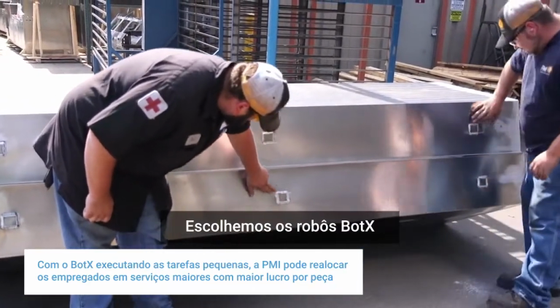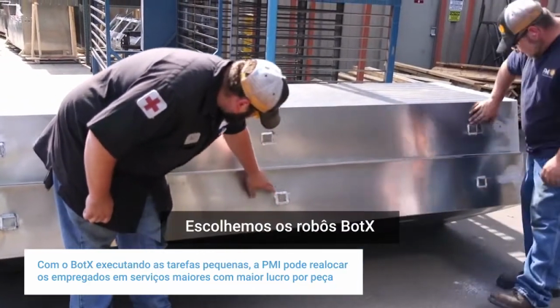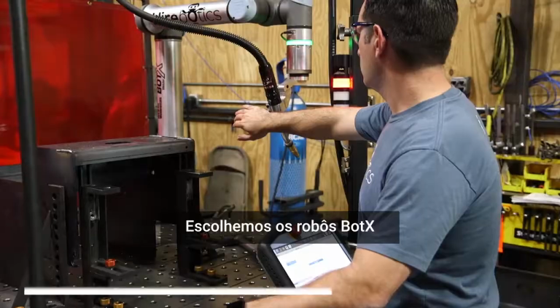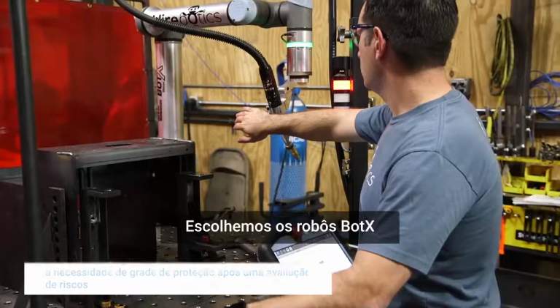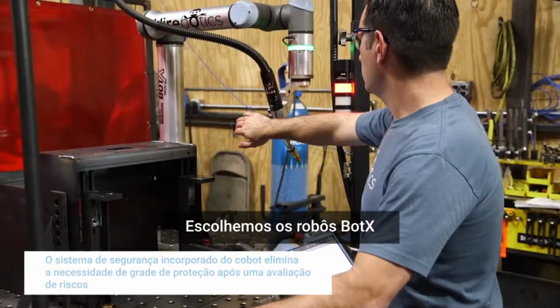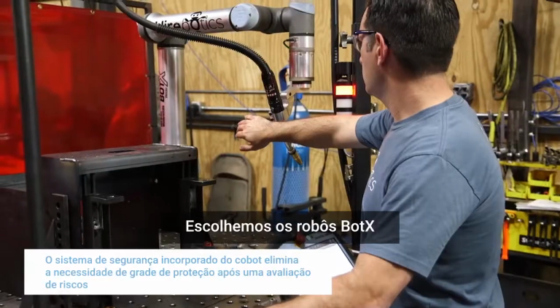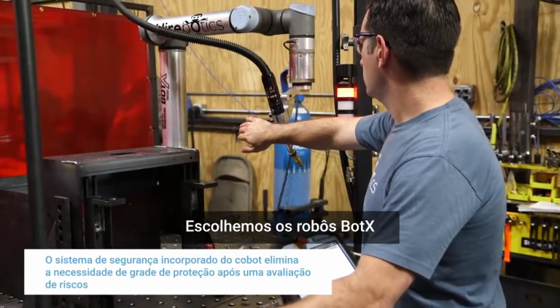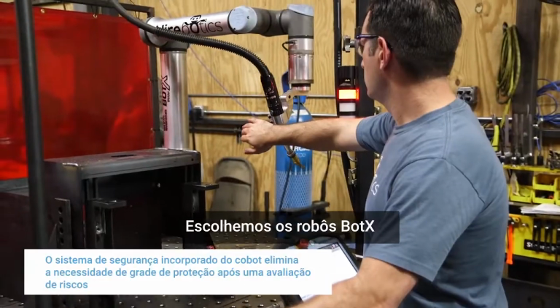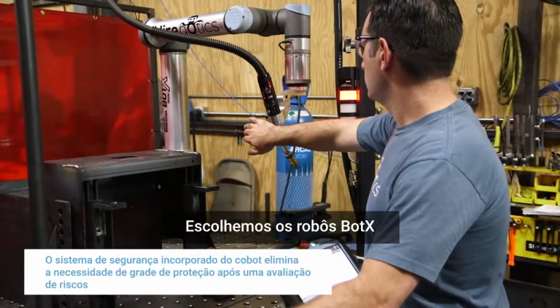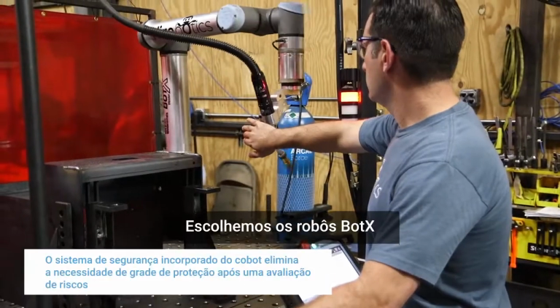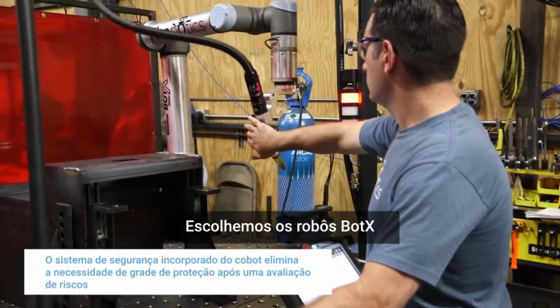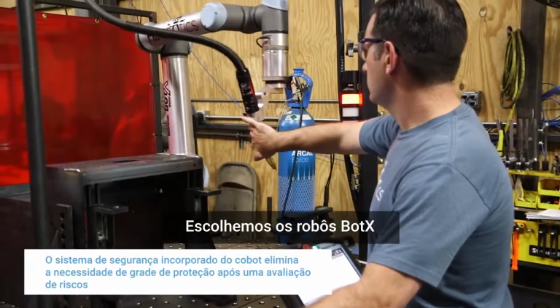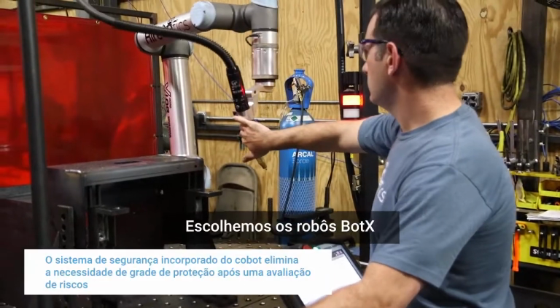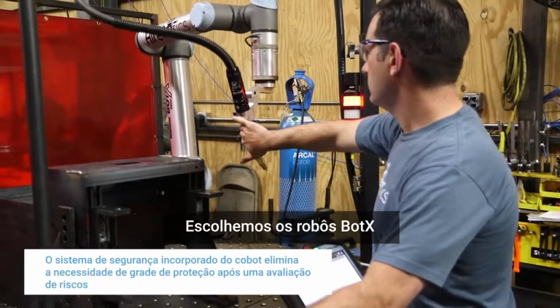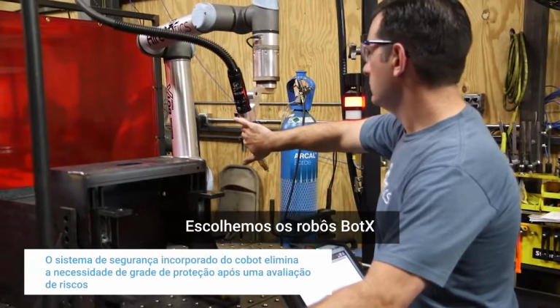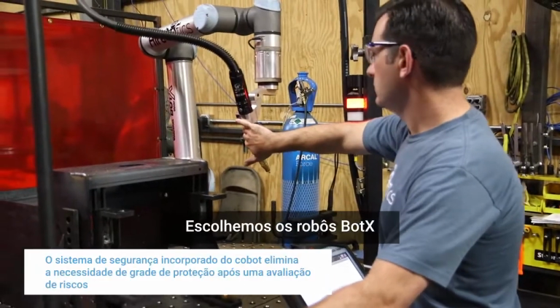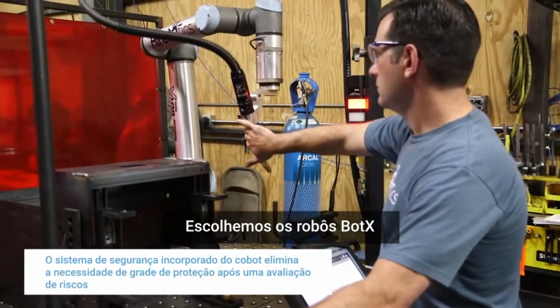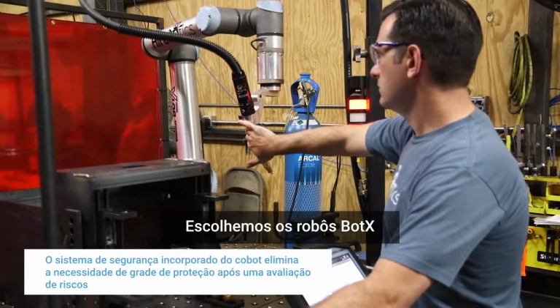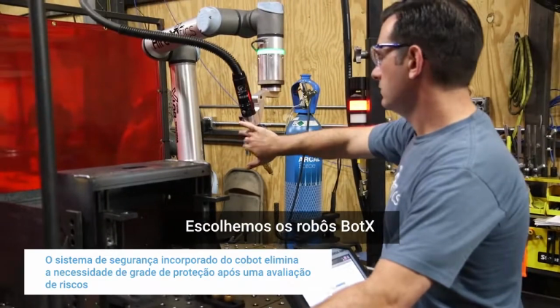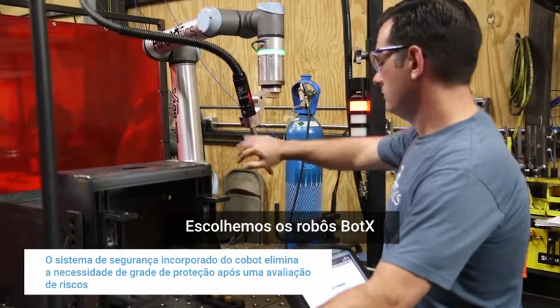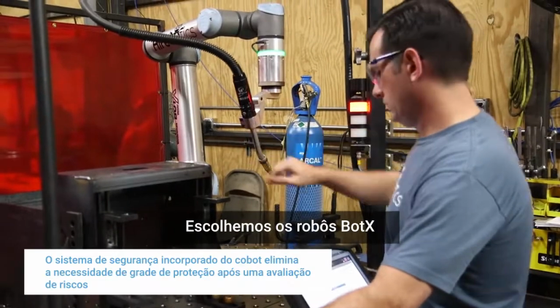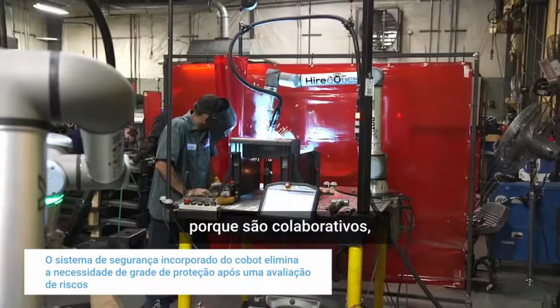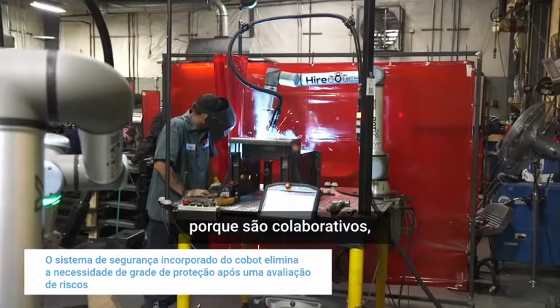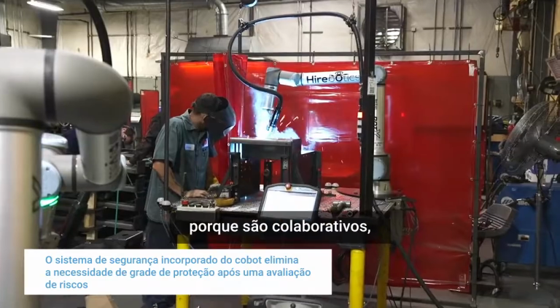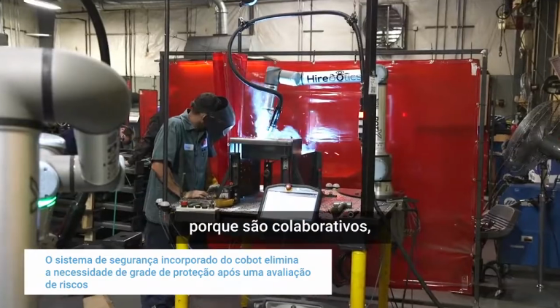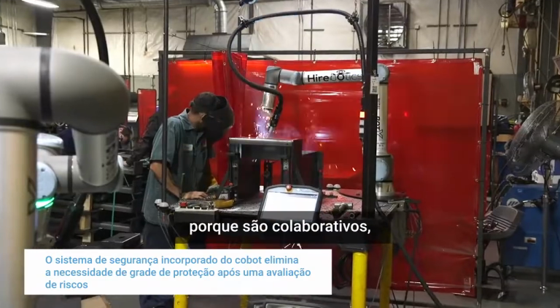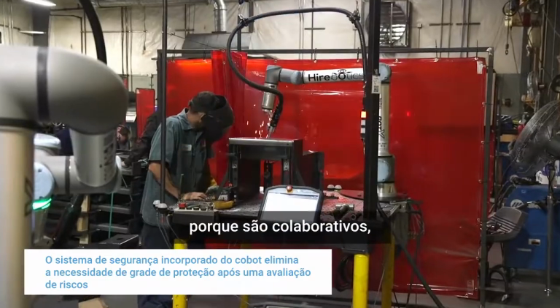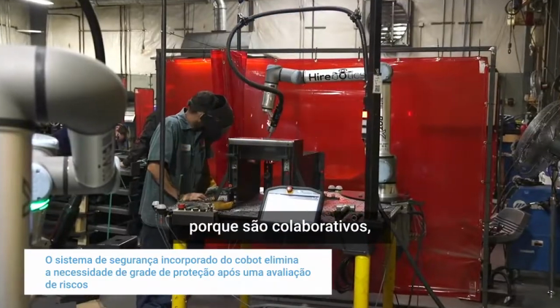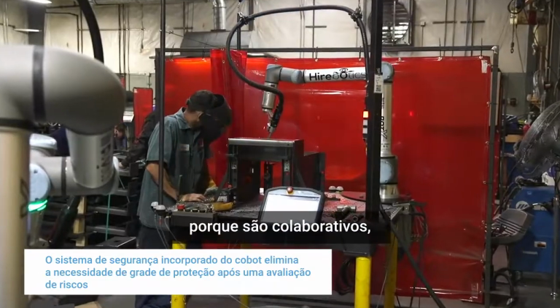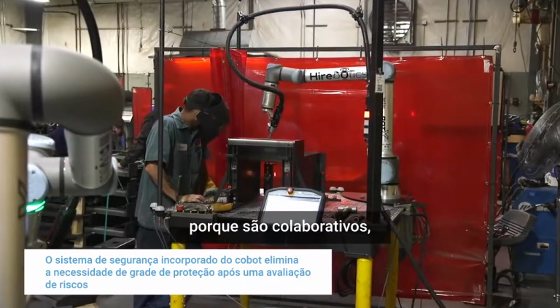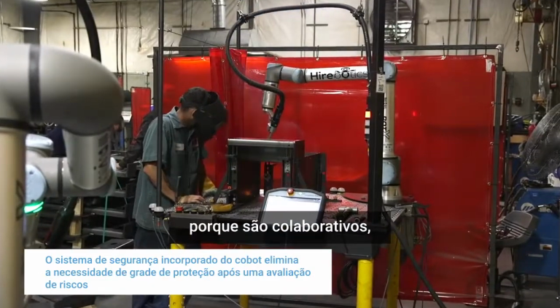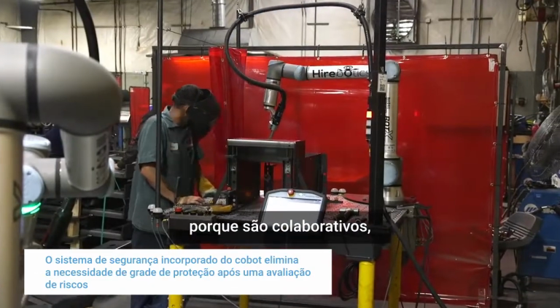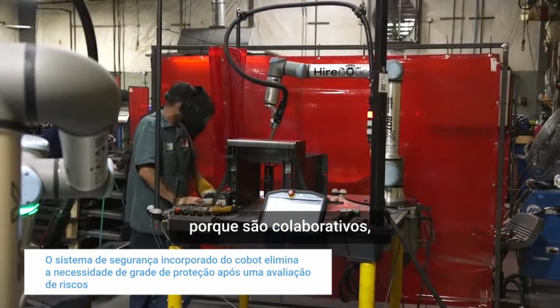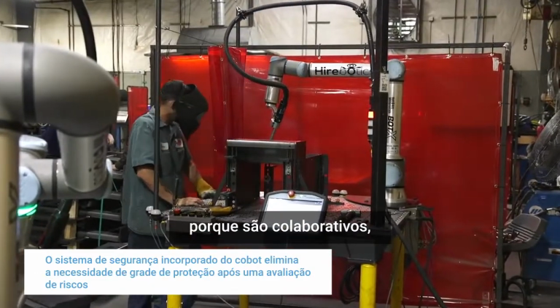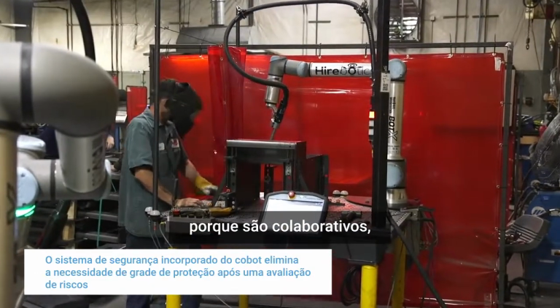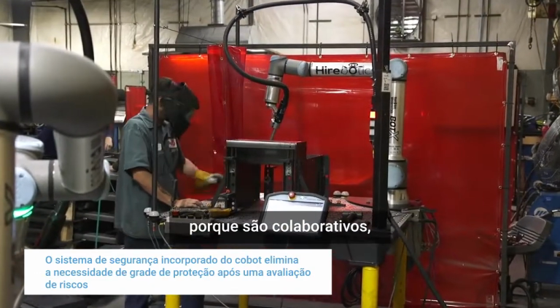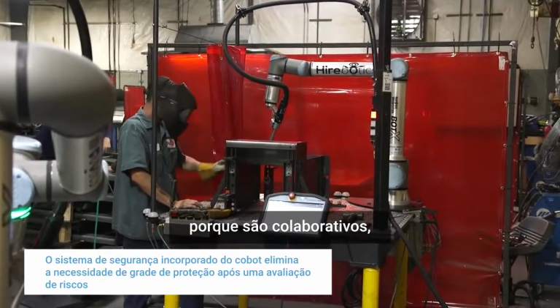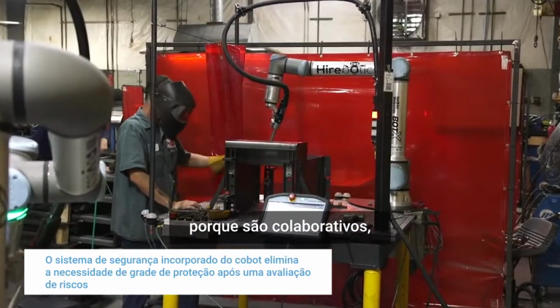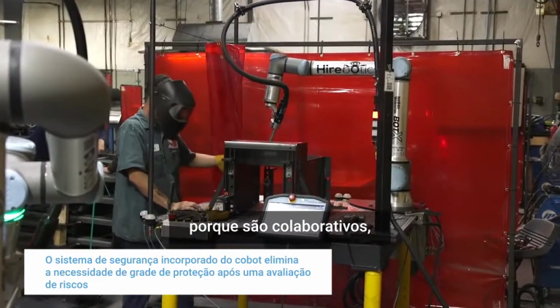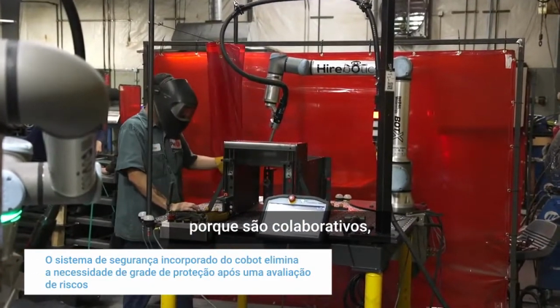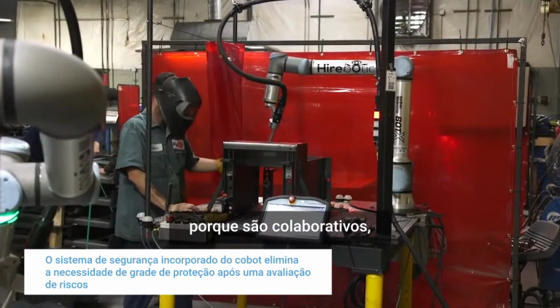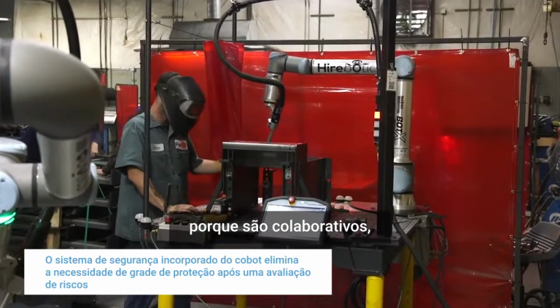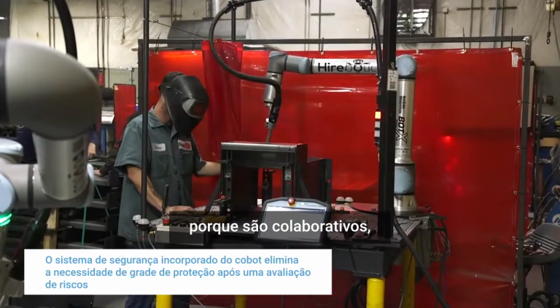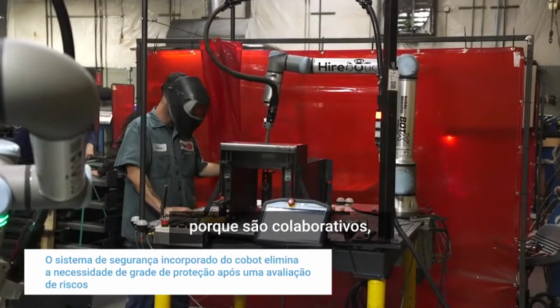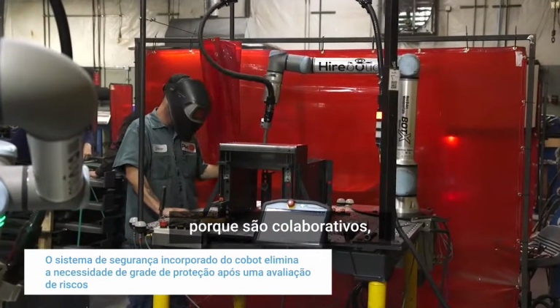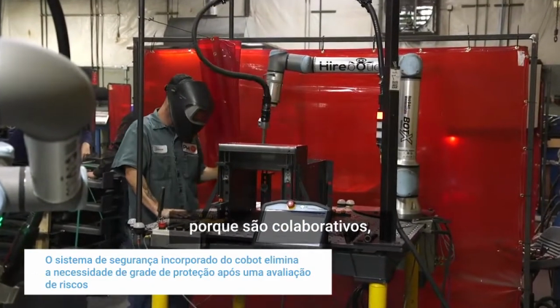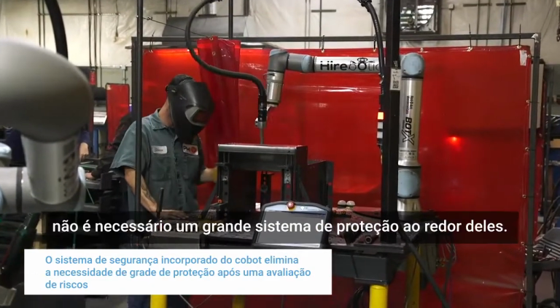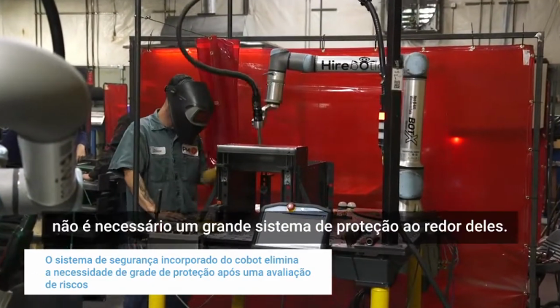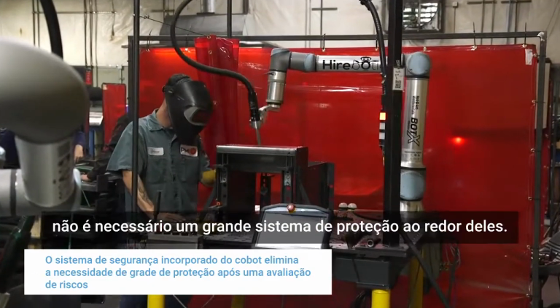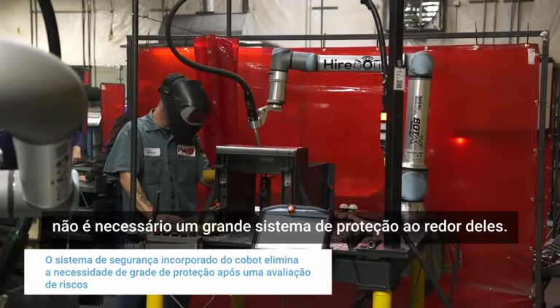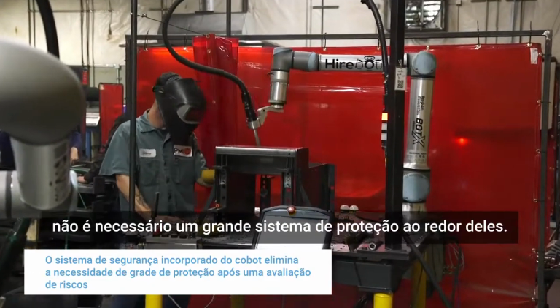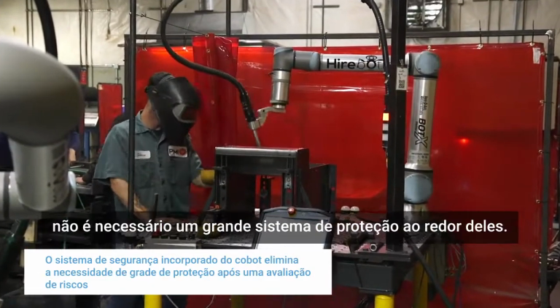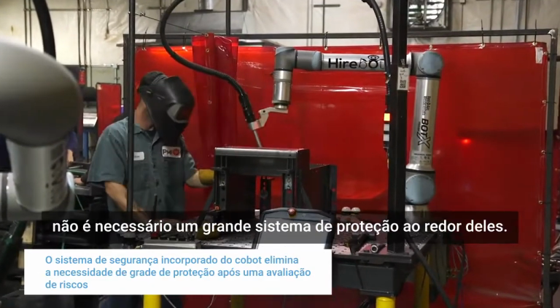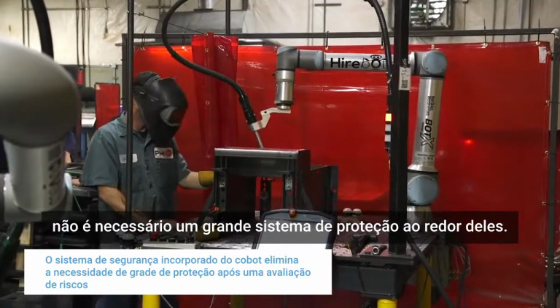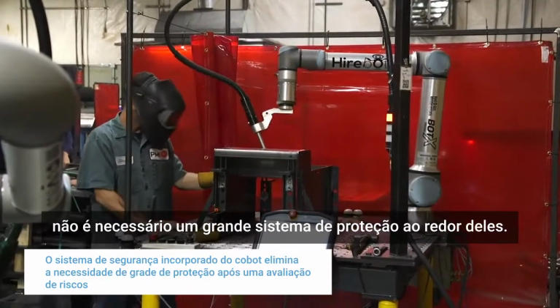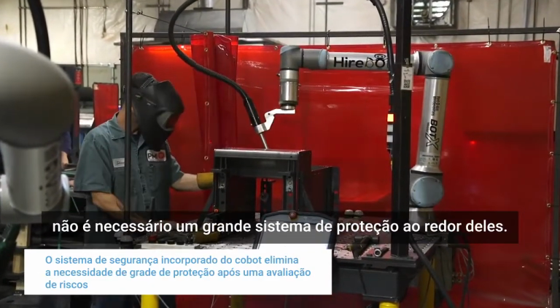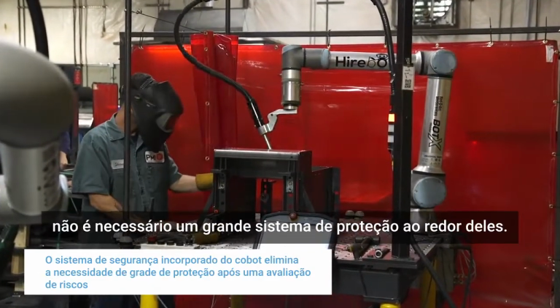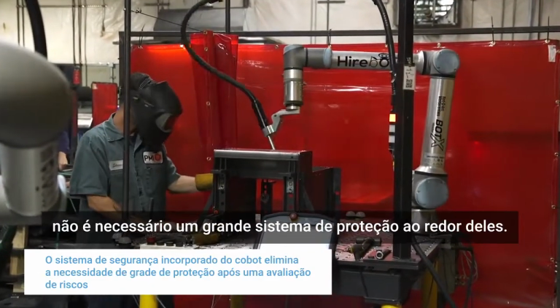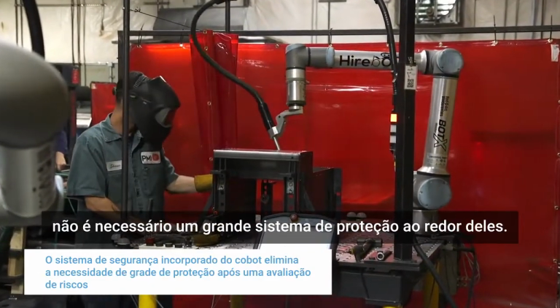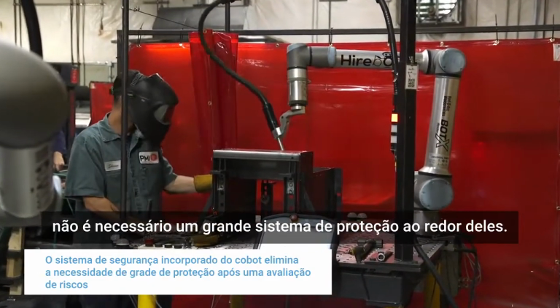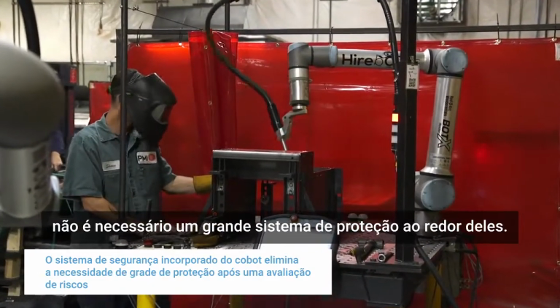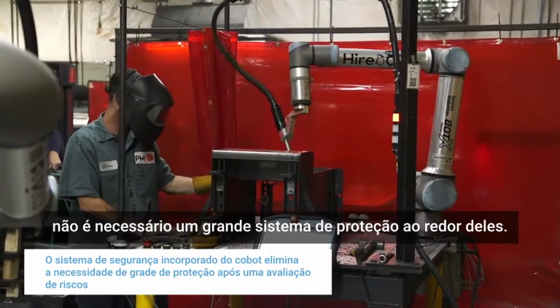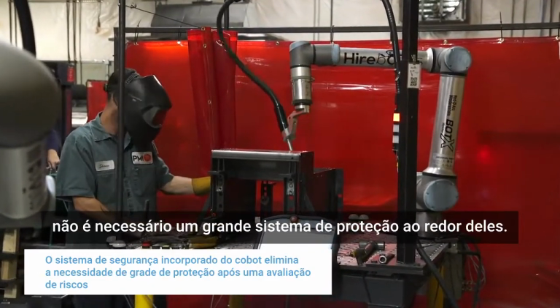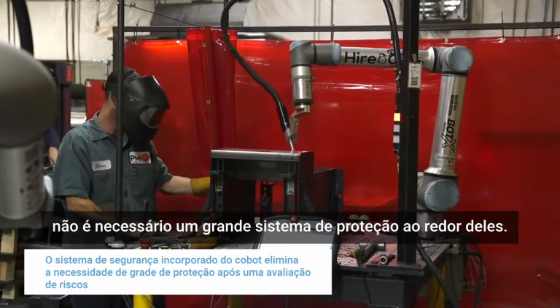We selected the BotX robots because they are collaborative robots — you don't need a large guarding system around them.